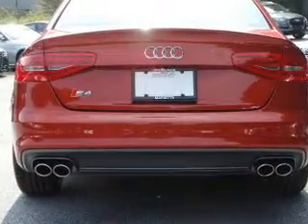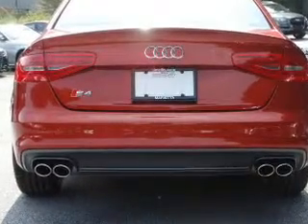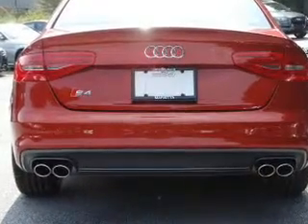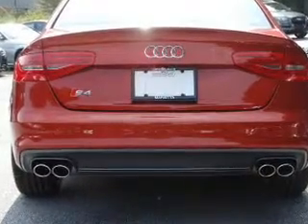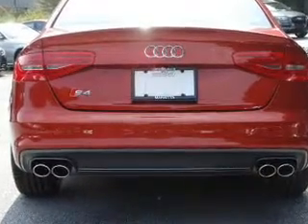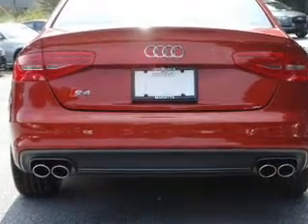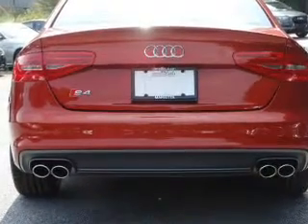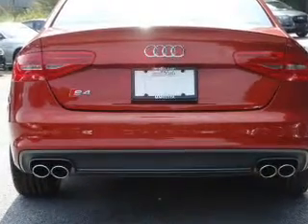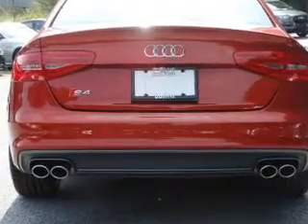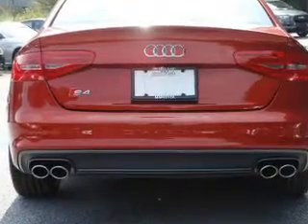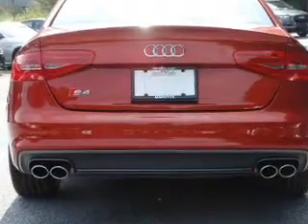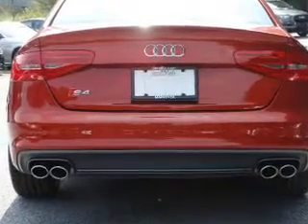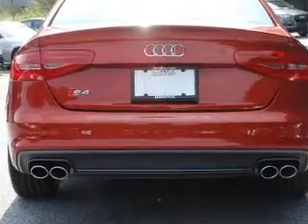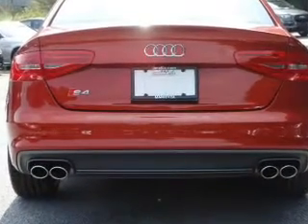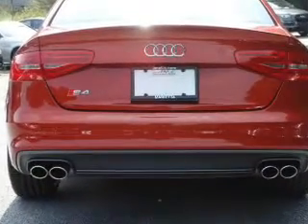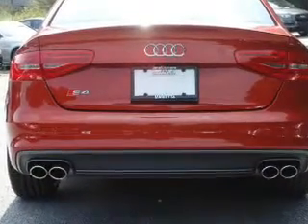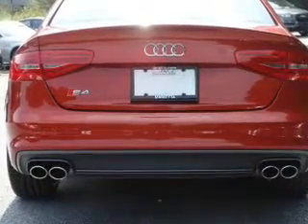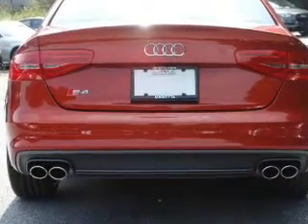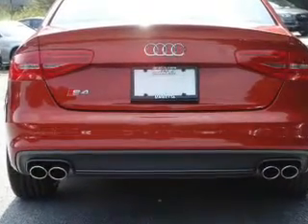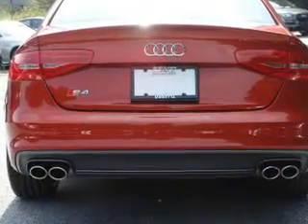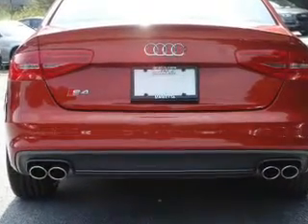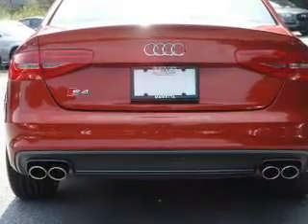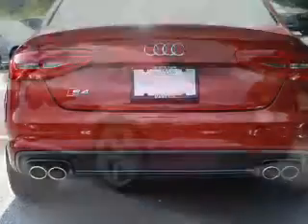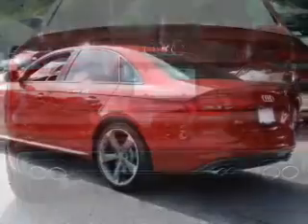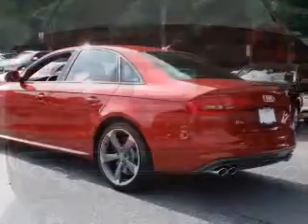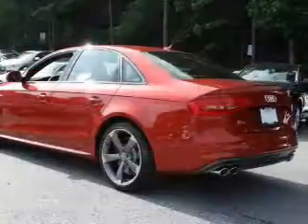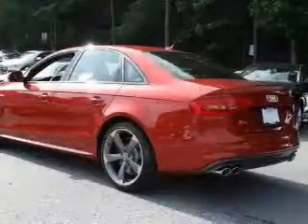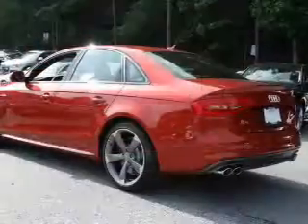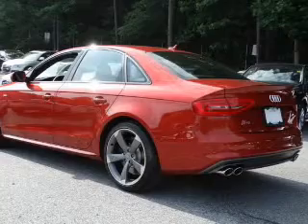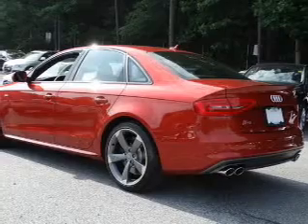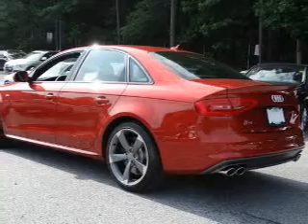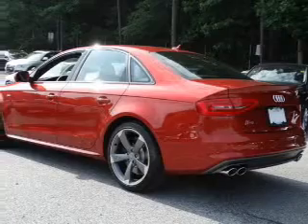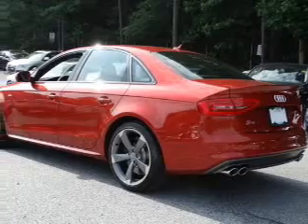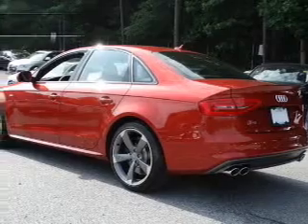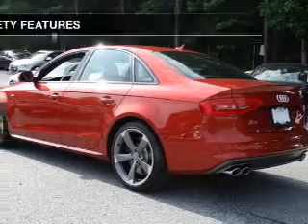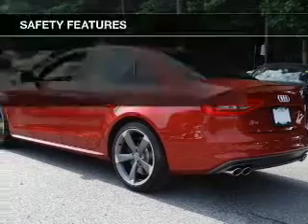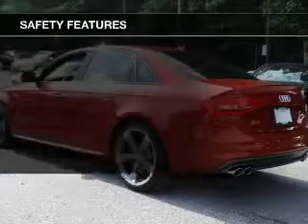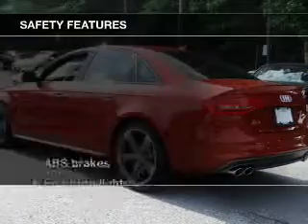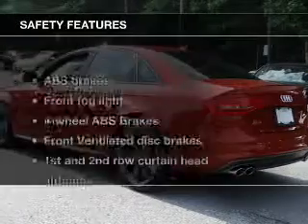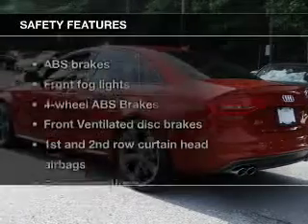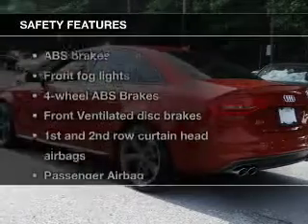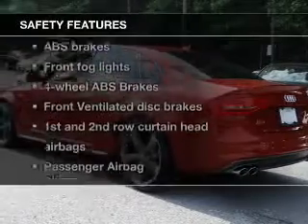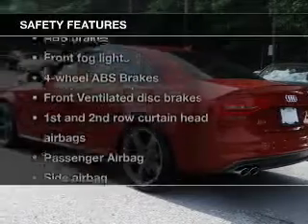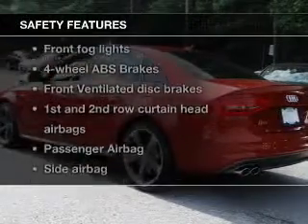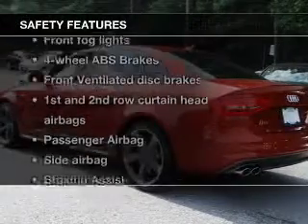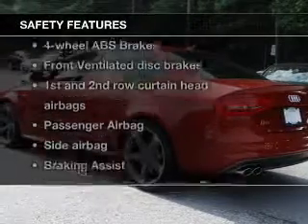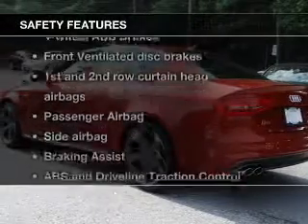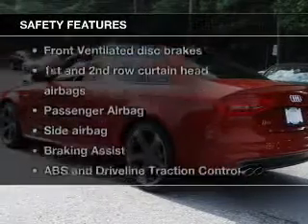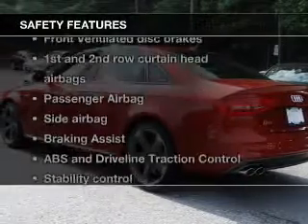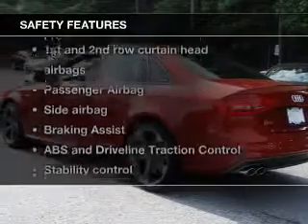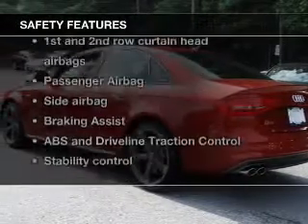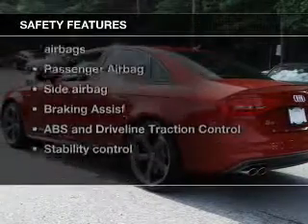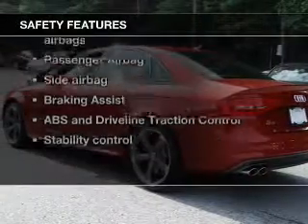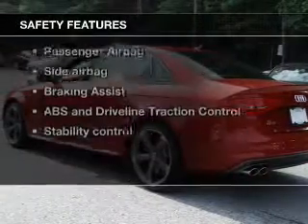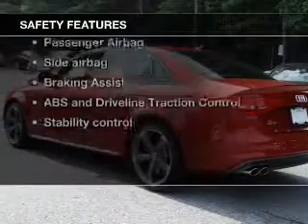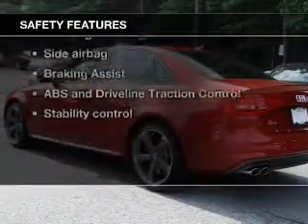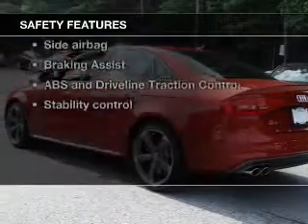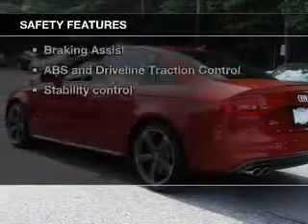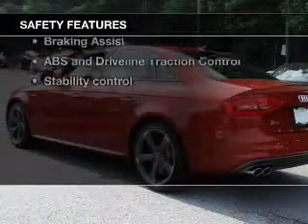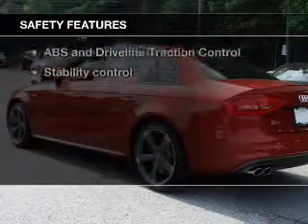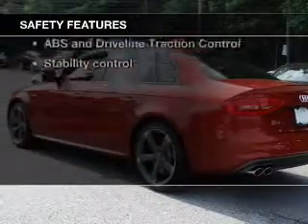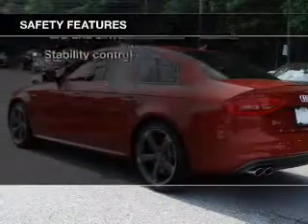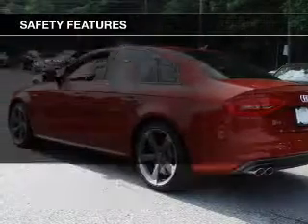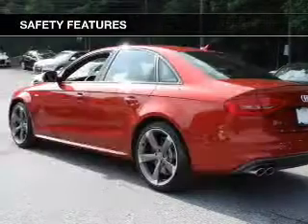Bluetooth wireless. And AM FM stereo with a CD player. And for your peace of mind, the following safety equipment is included.